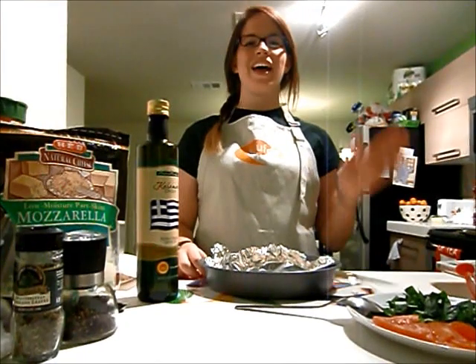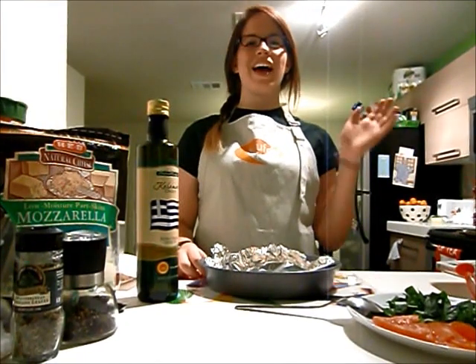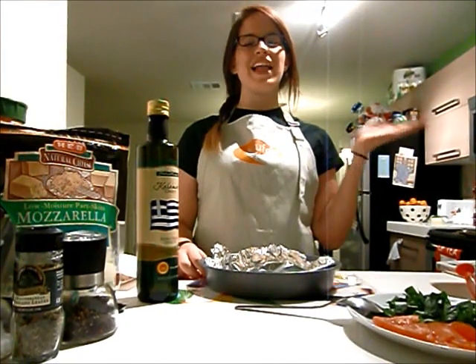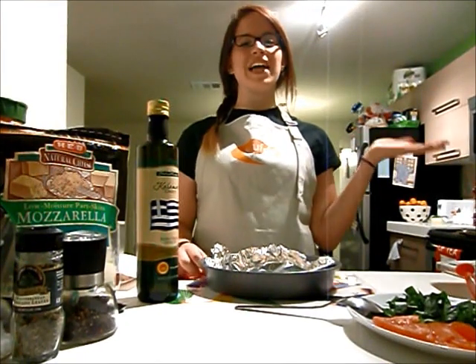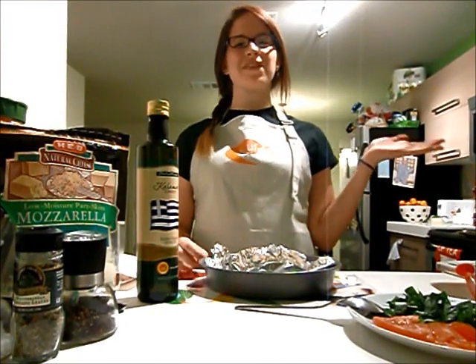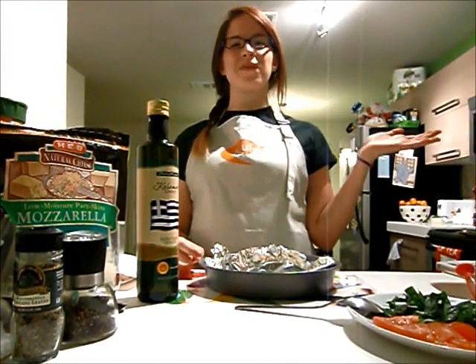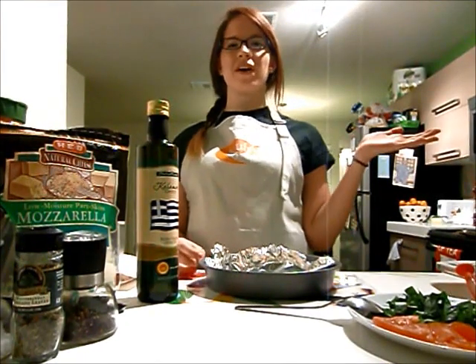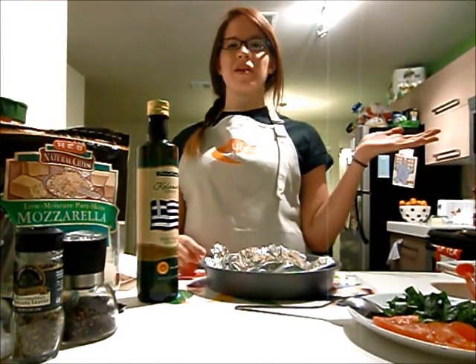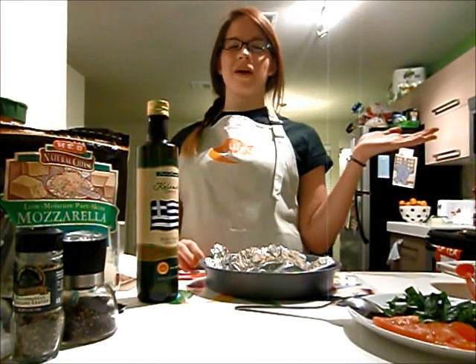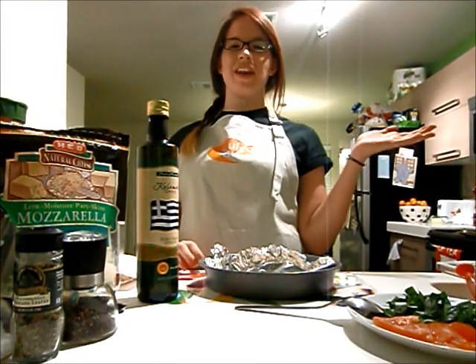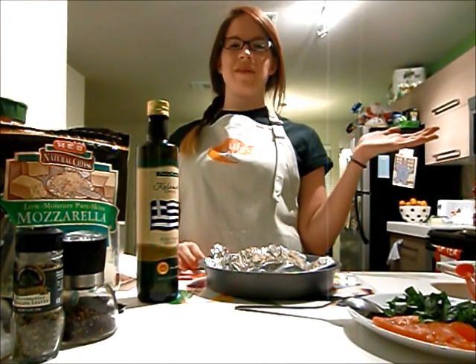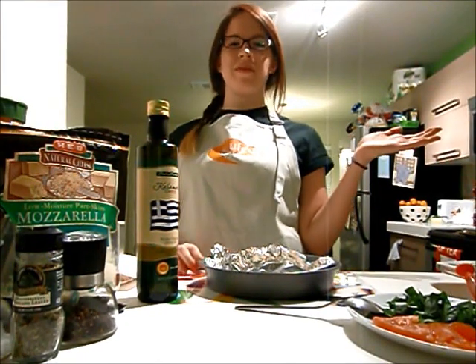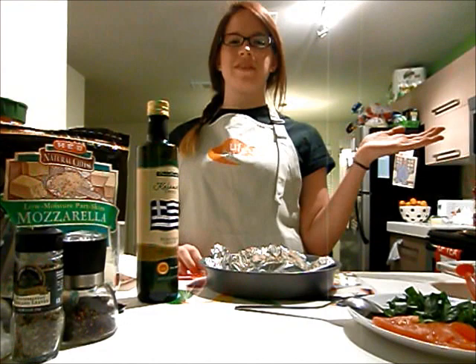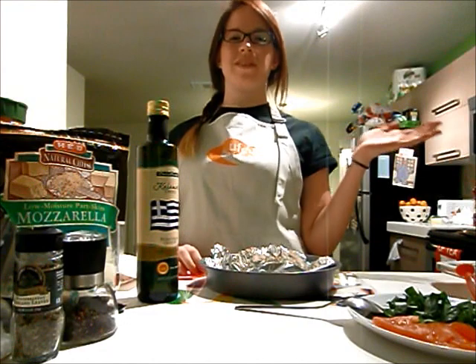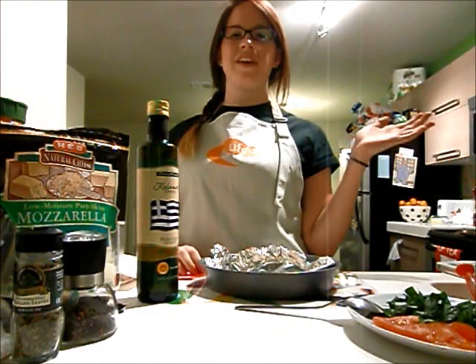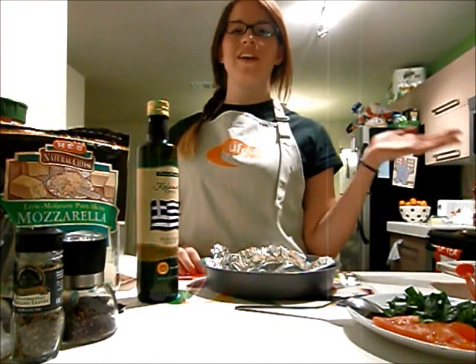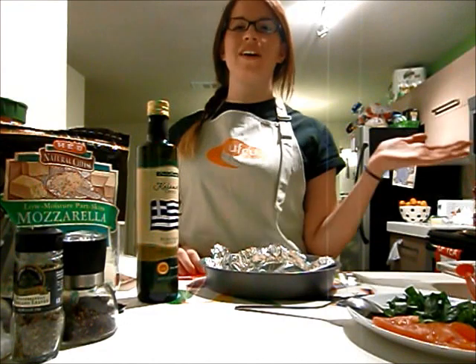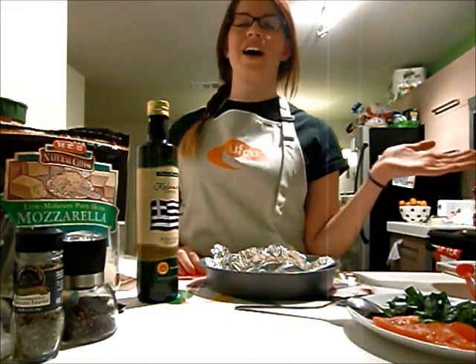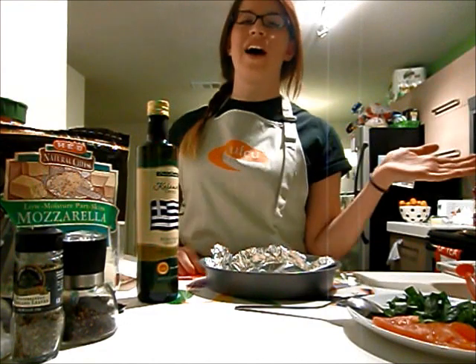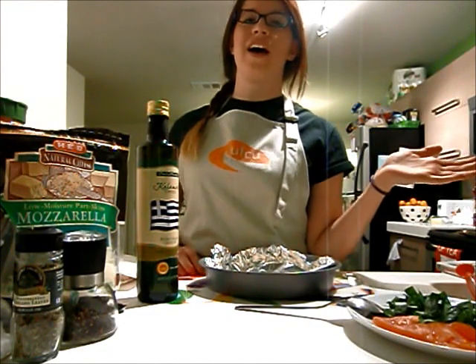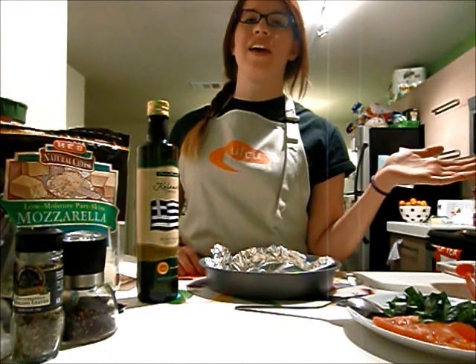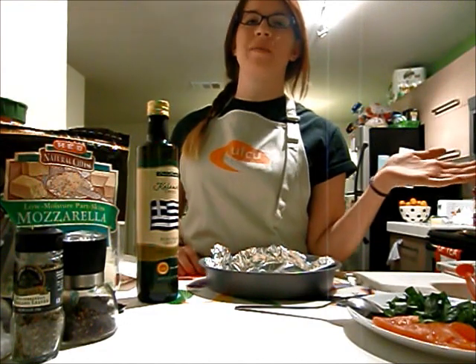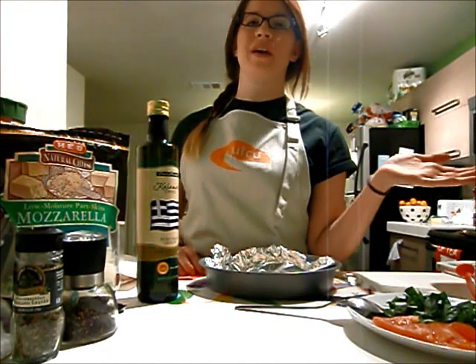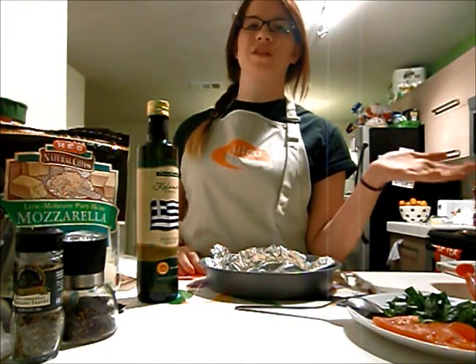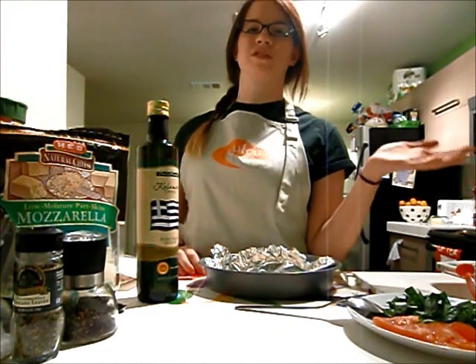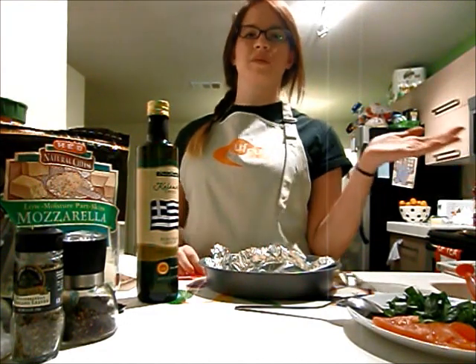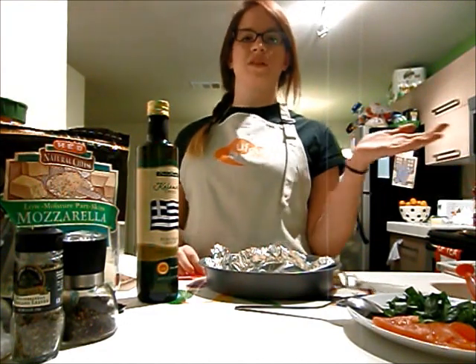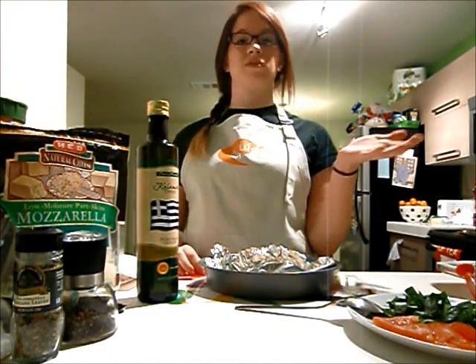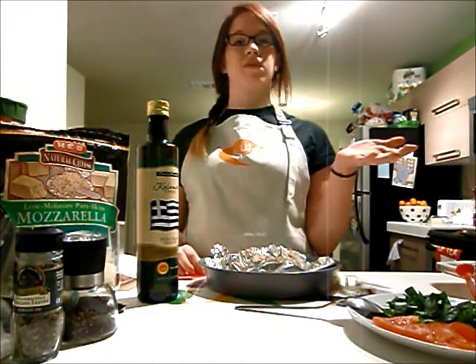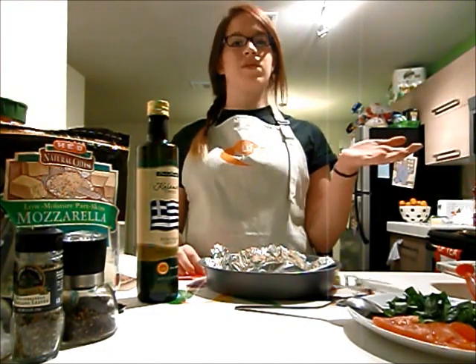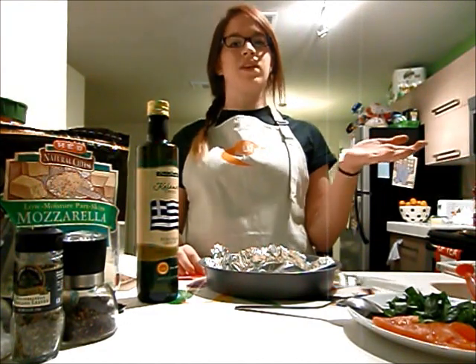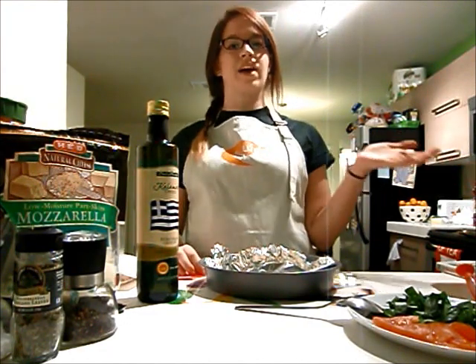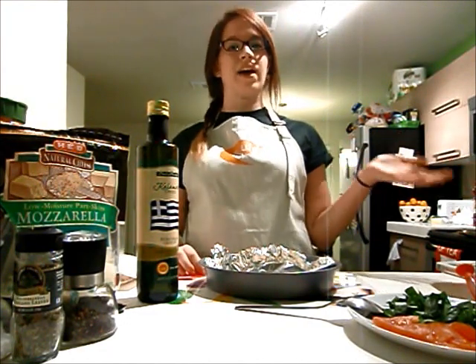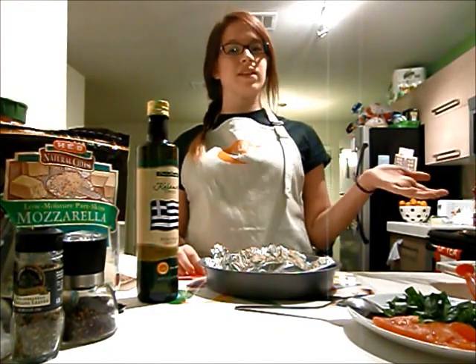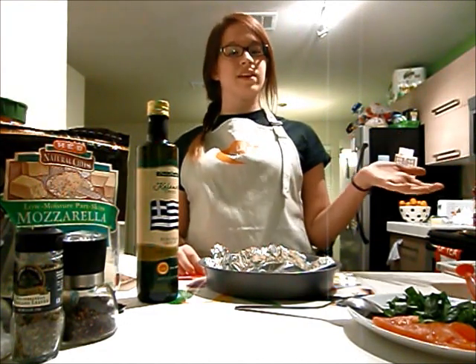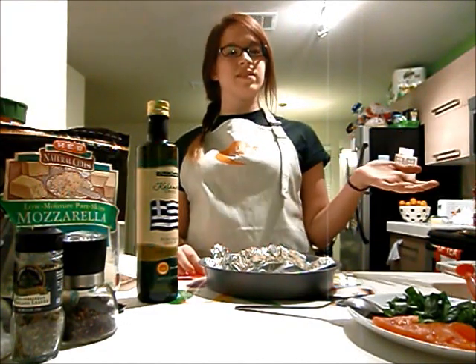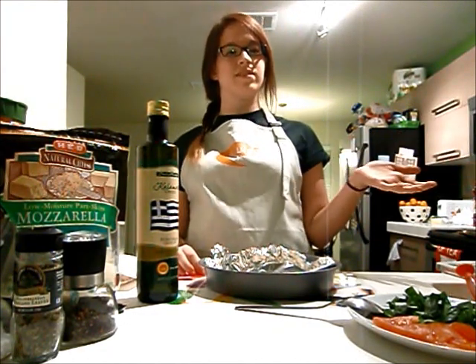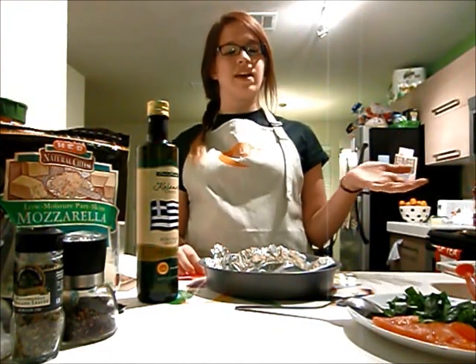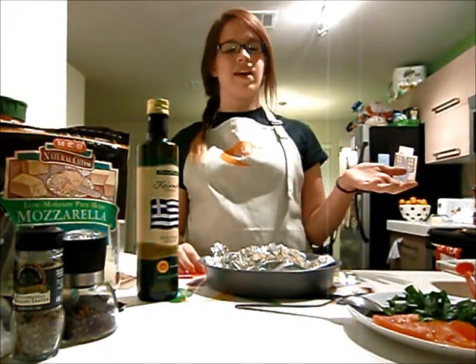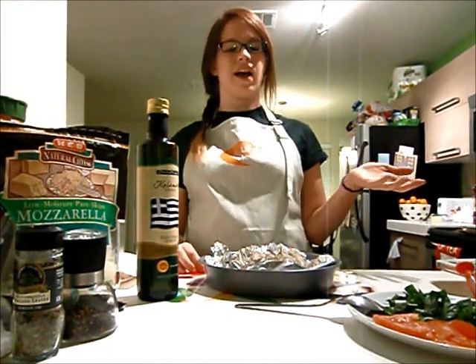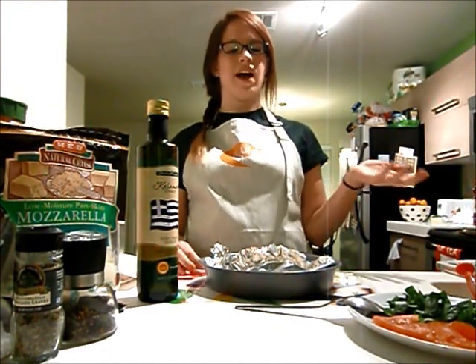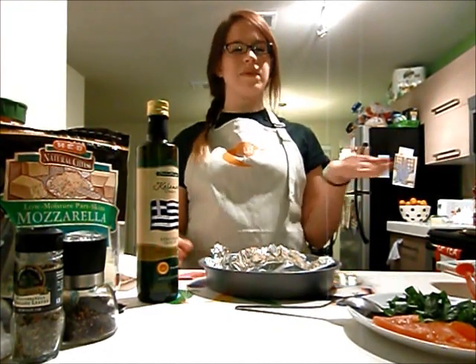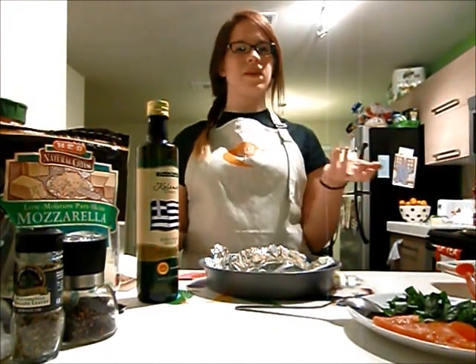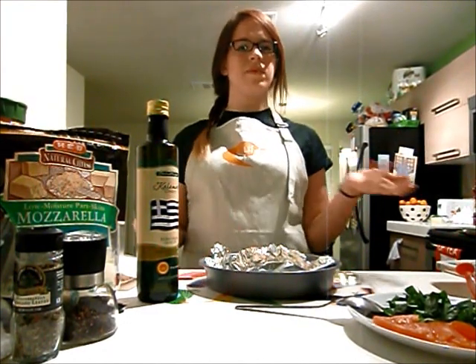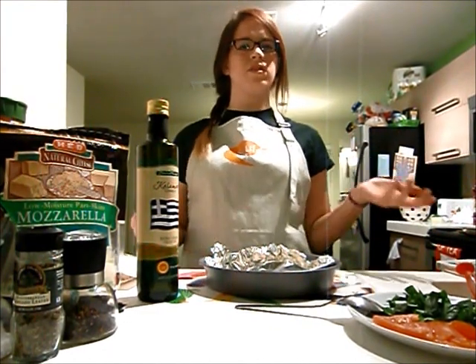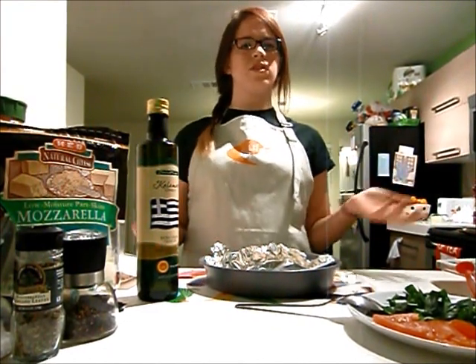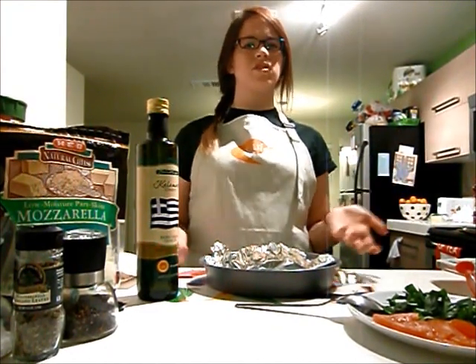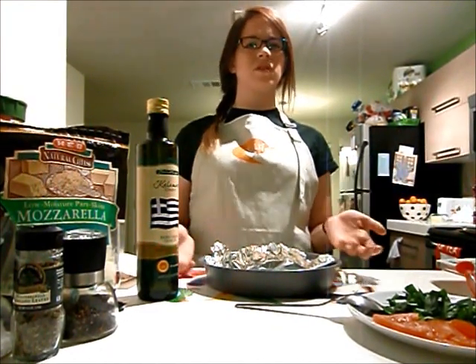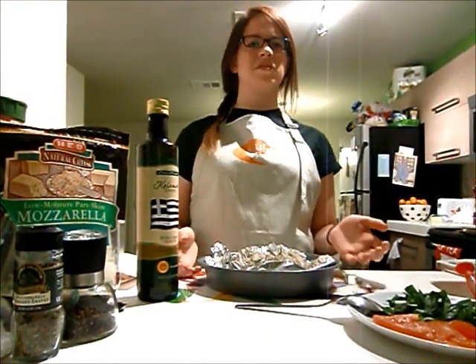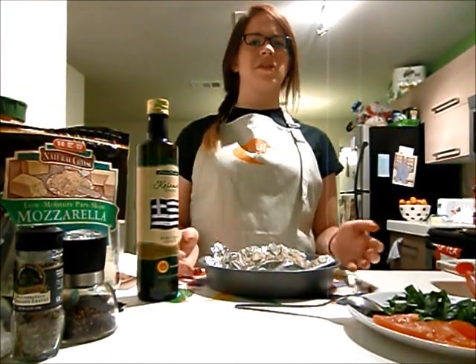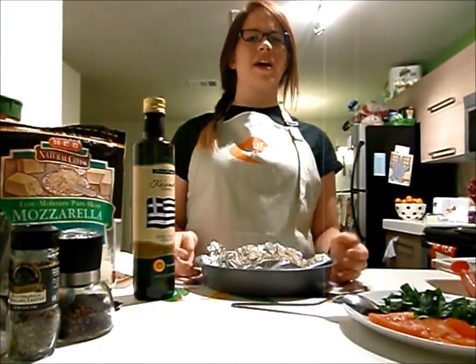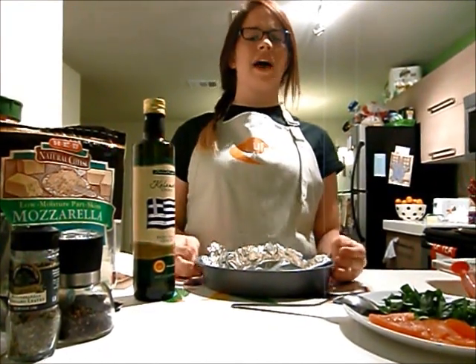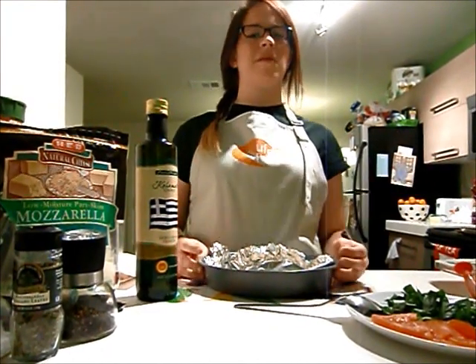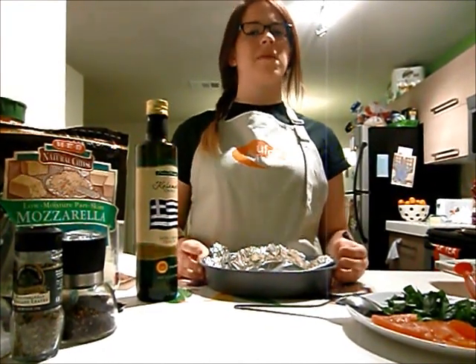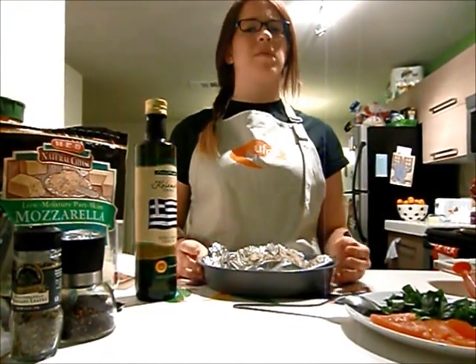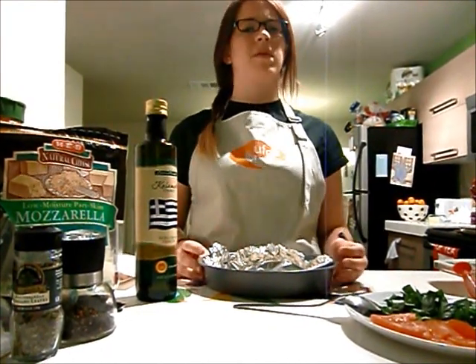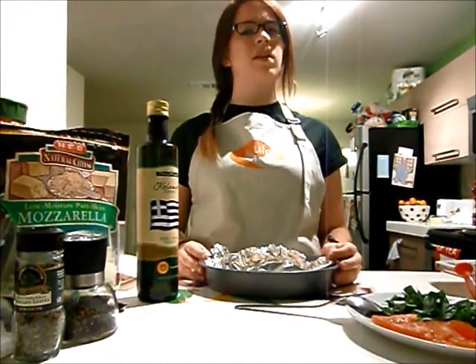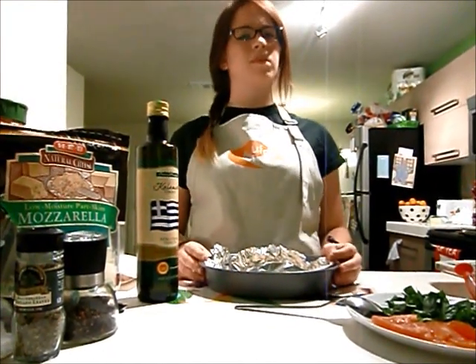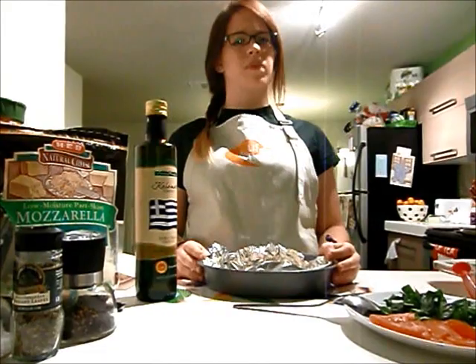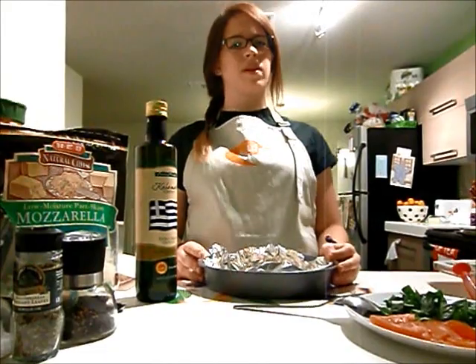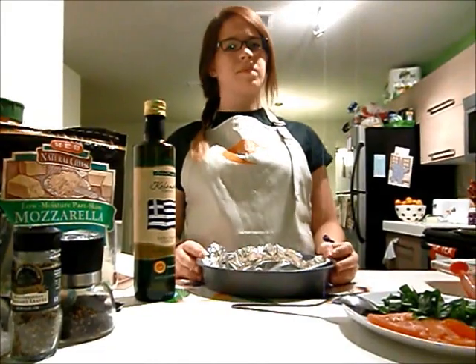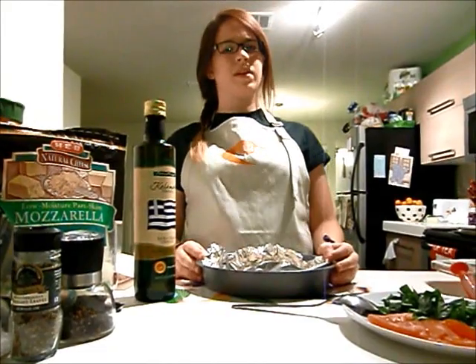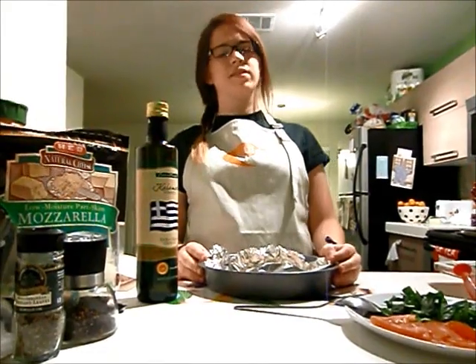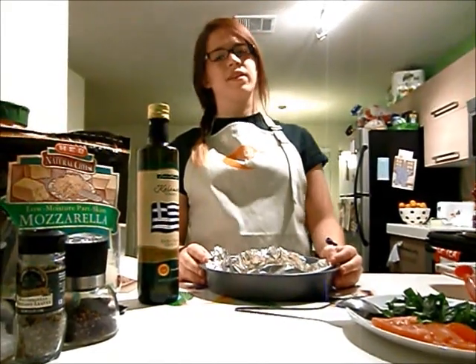Hello everyone, my name is Athena. I am a contributor to the Catalyst and I'm going to be teaching you today how to make pita bread pizza.